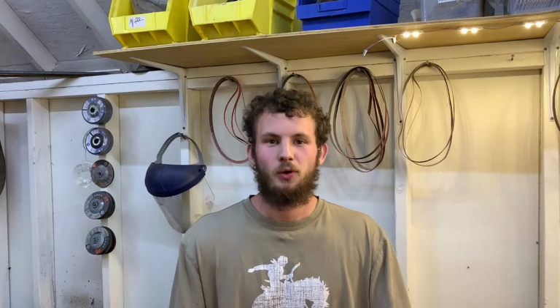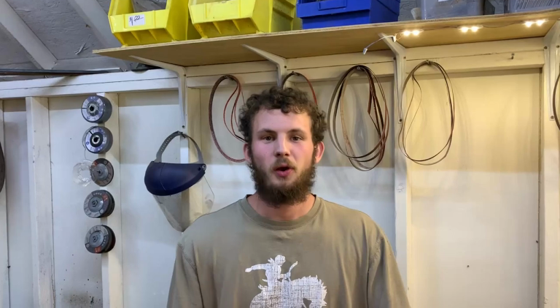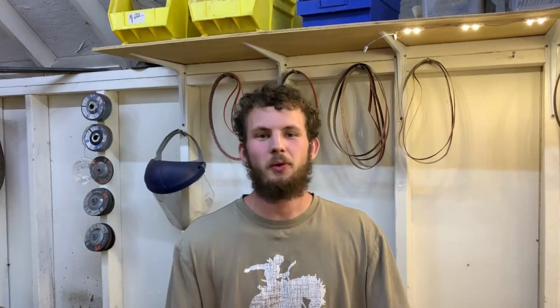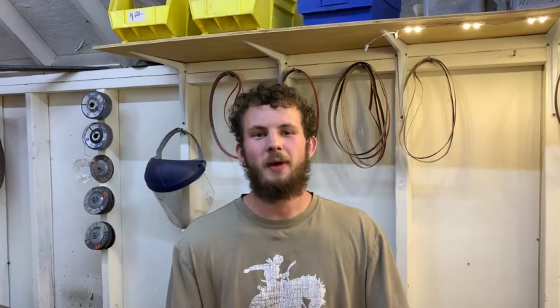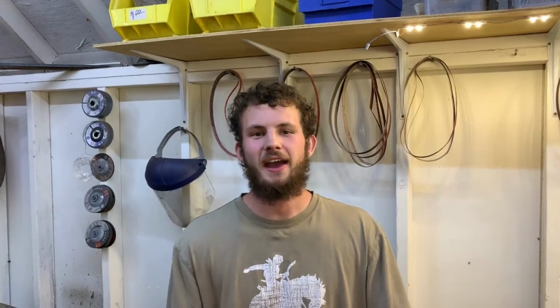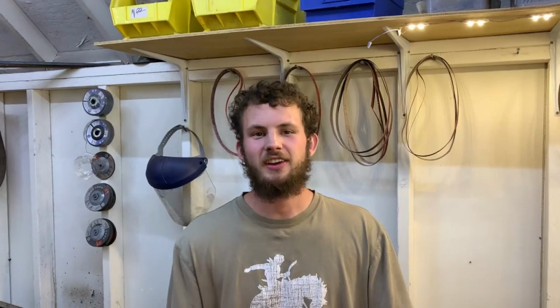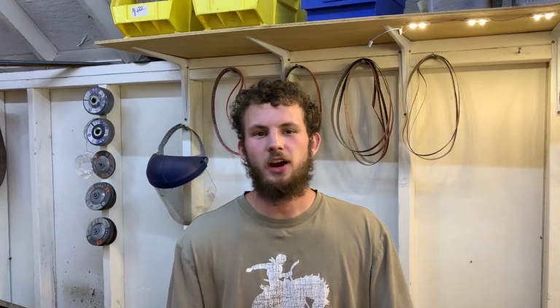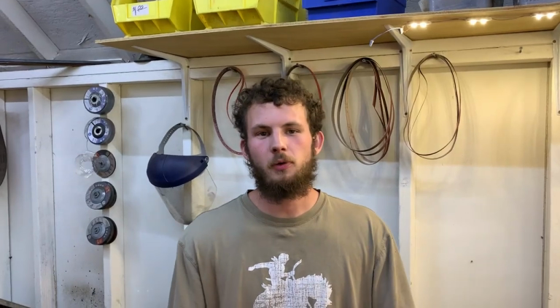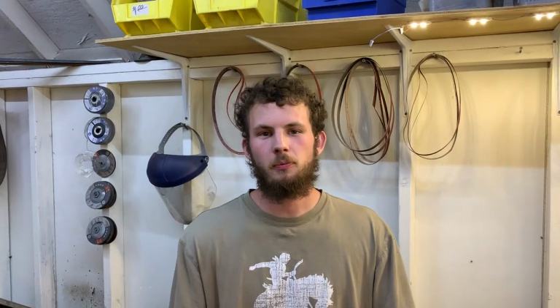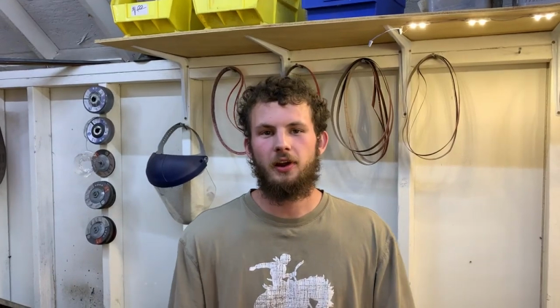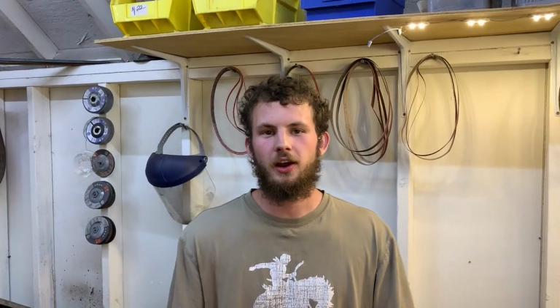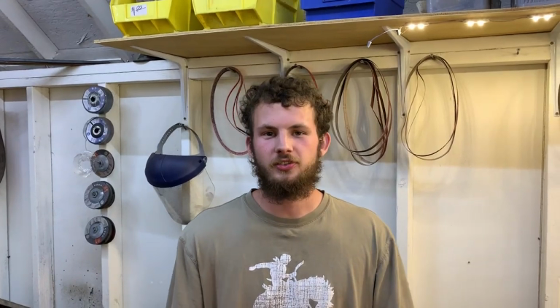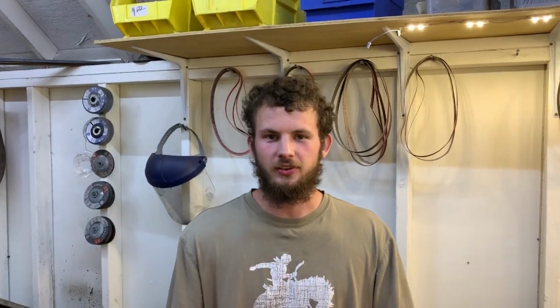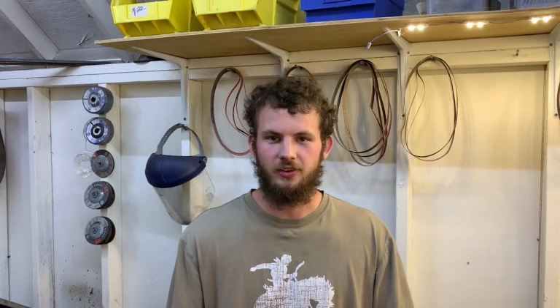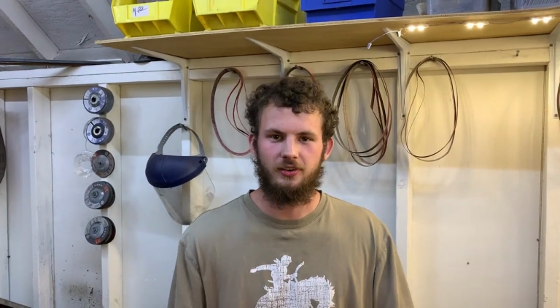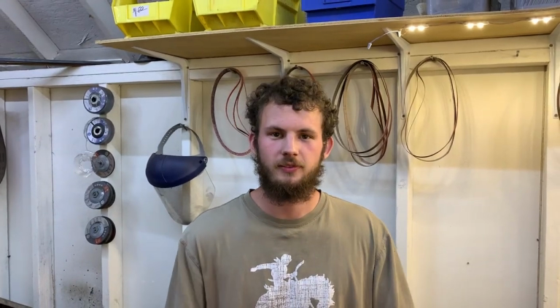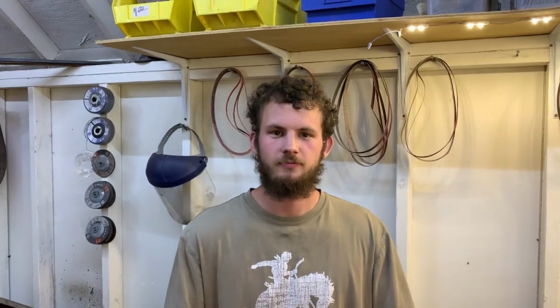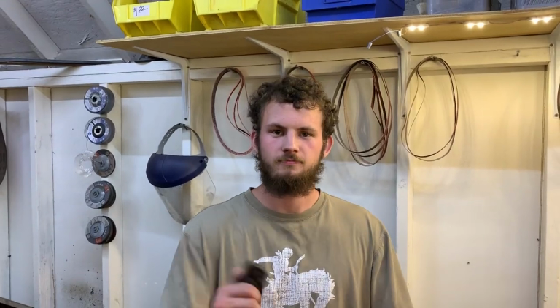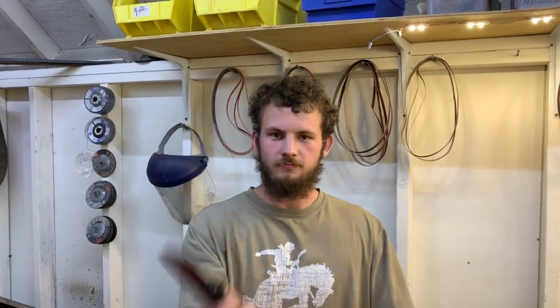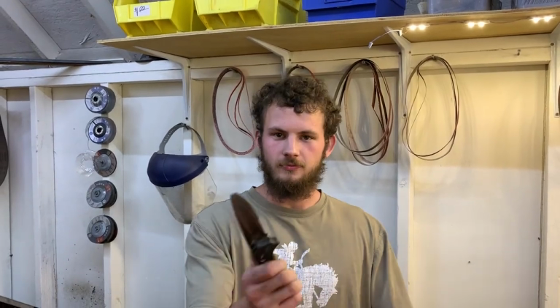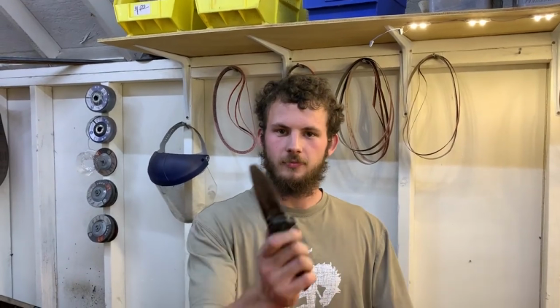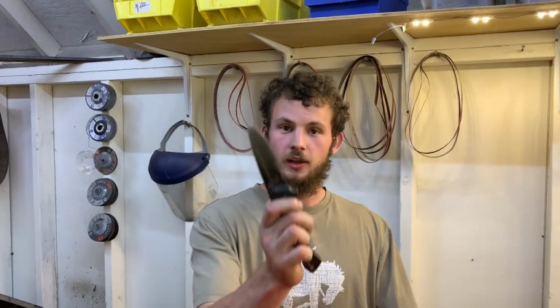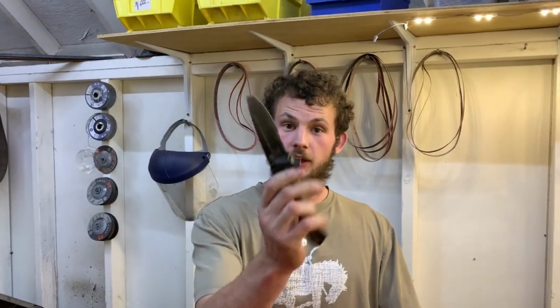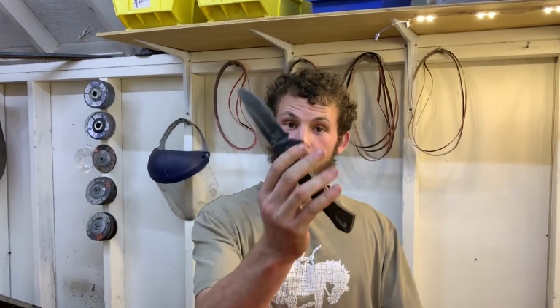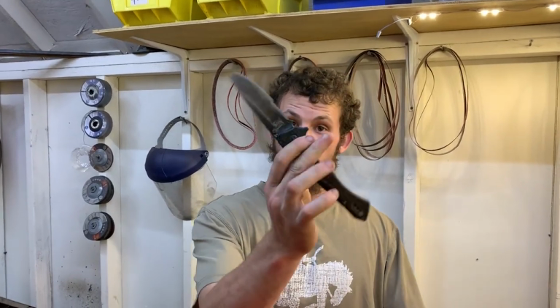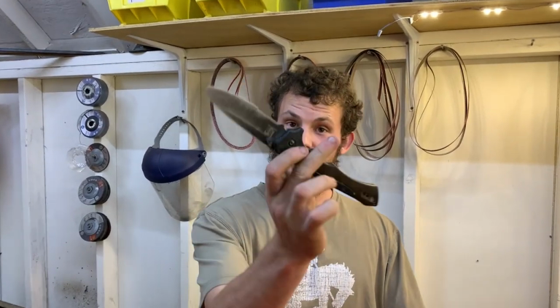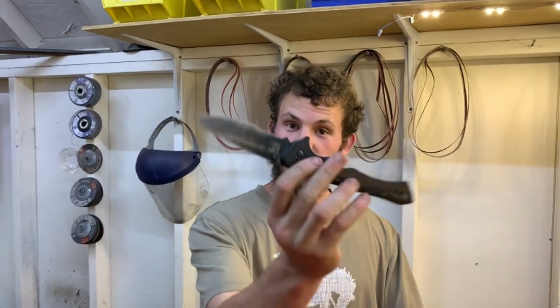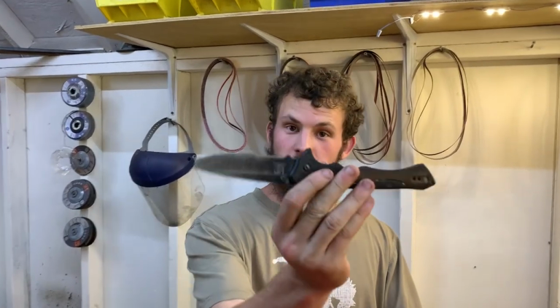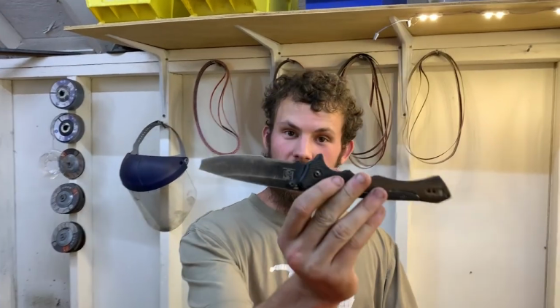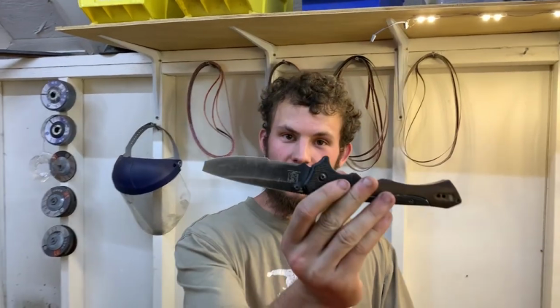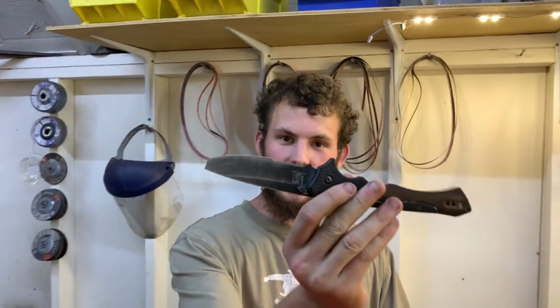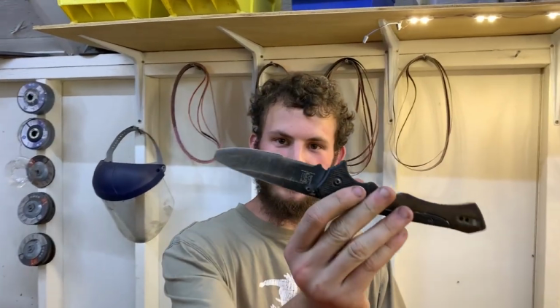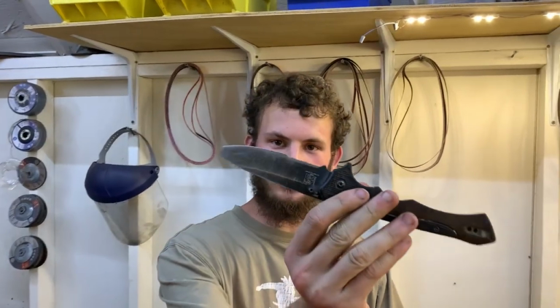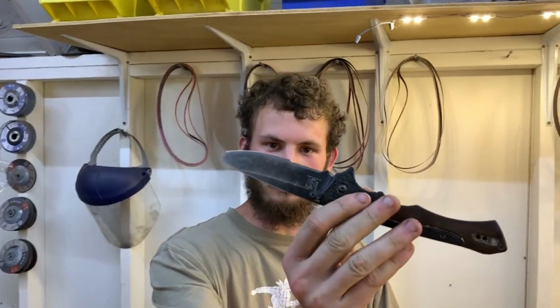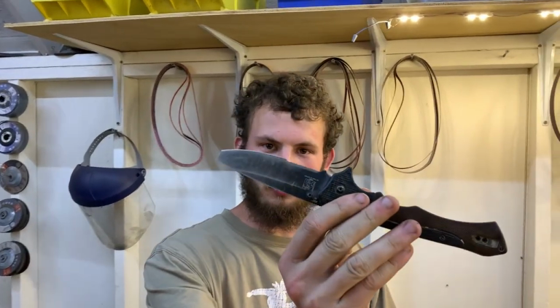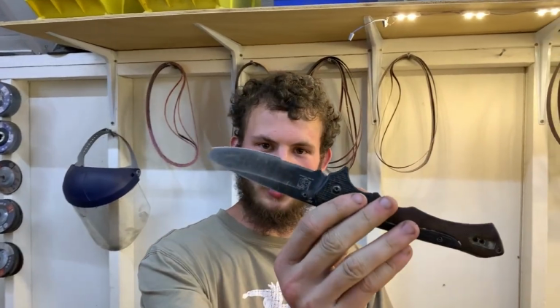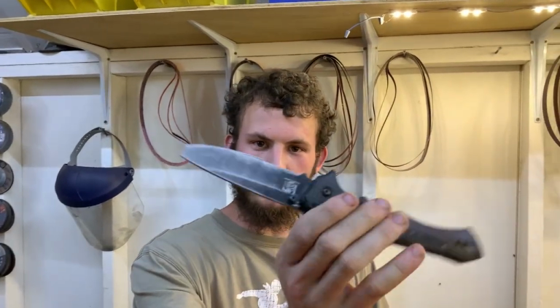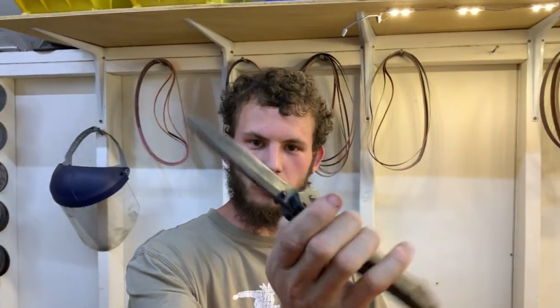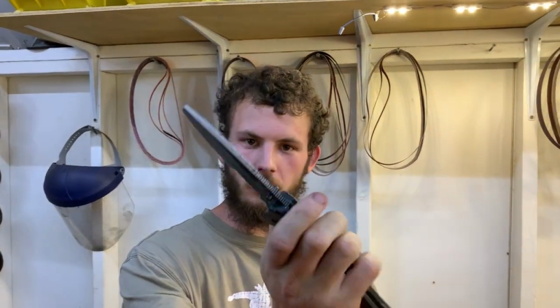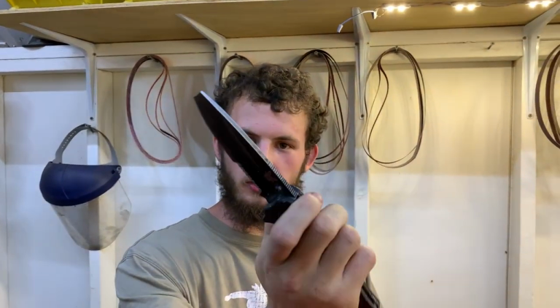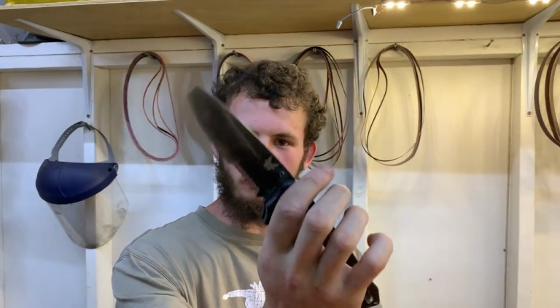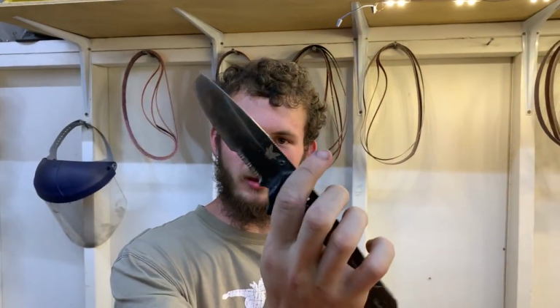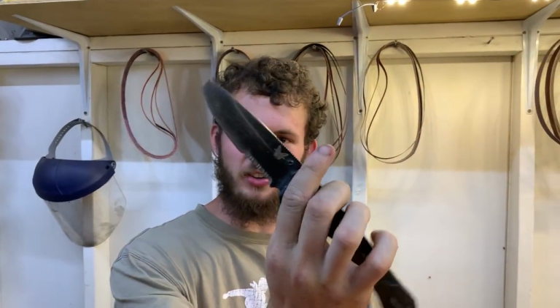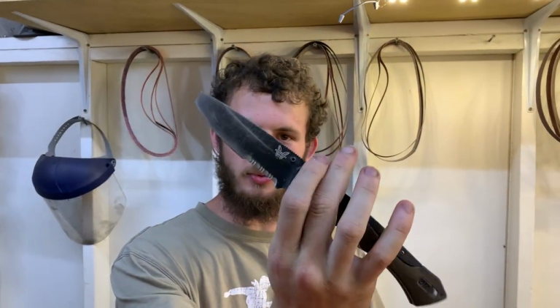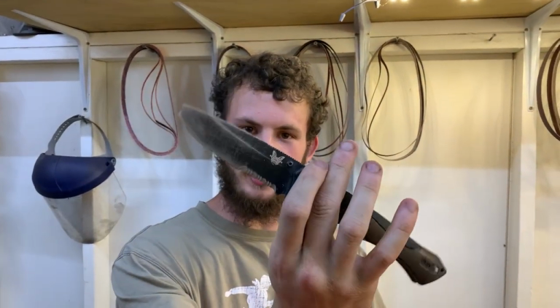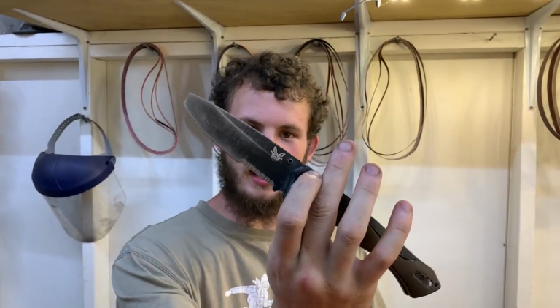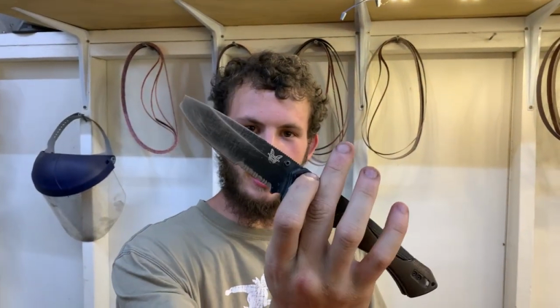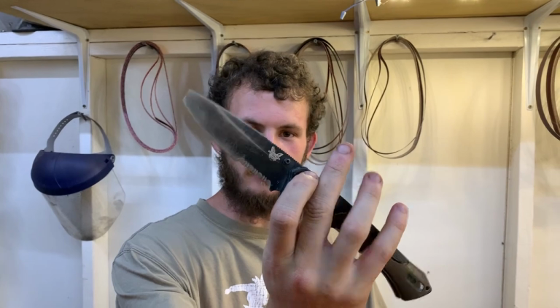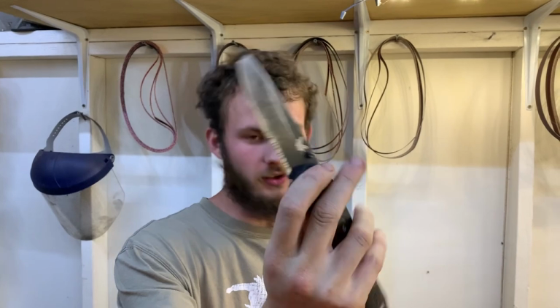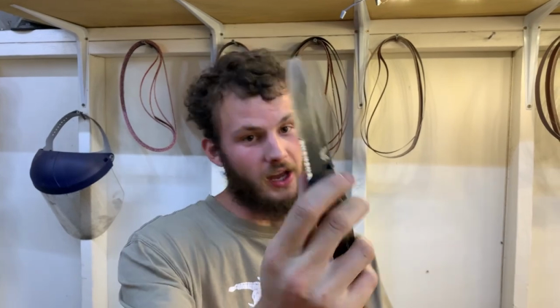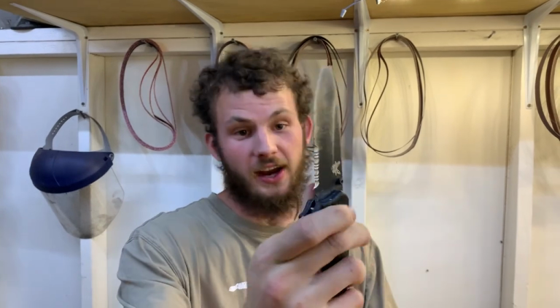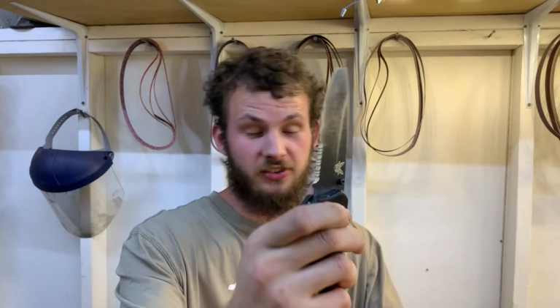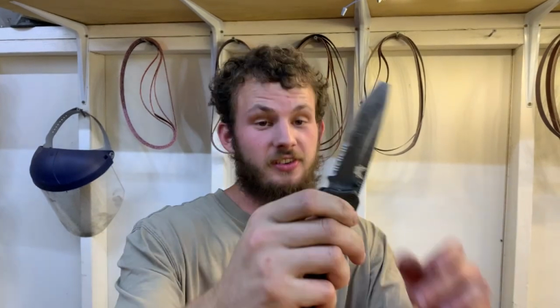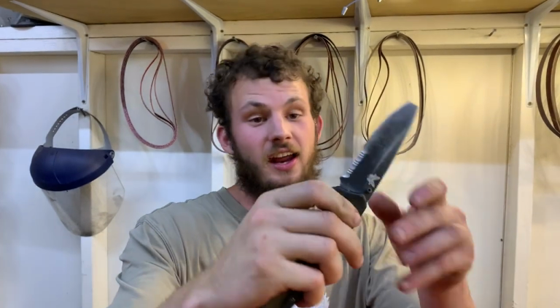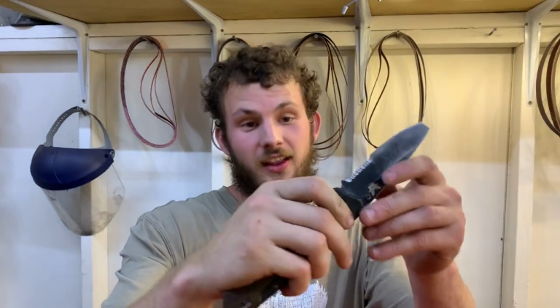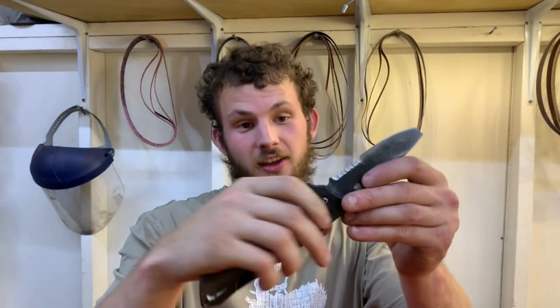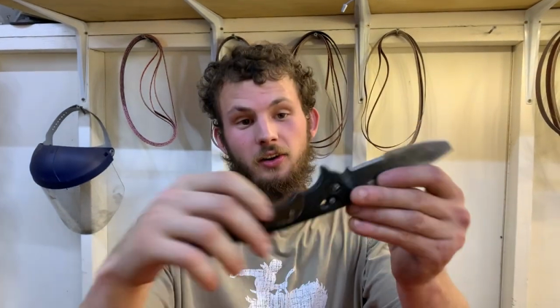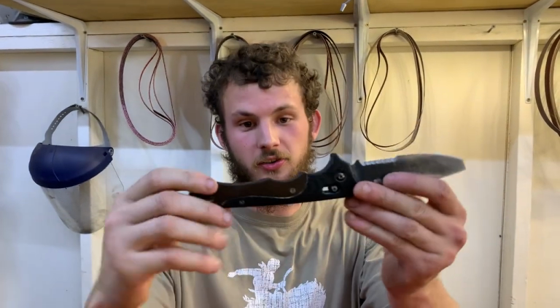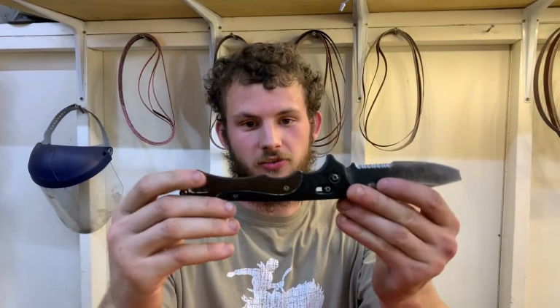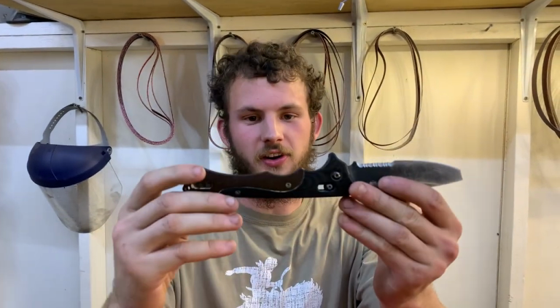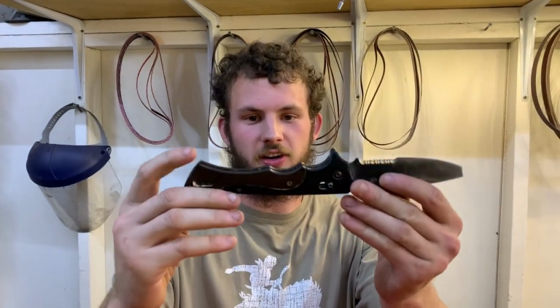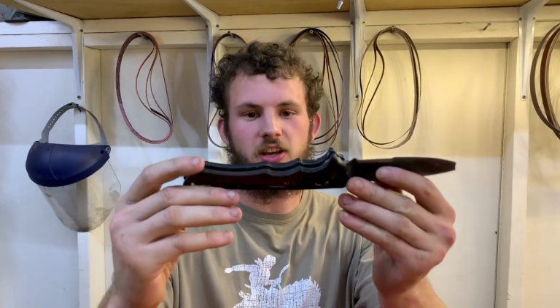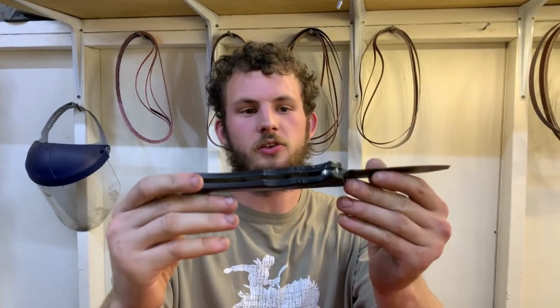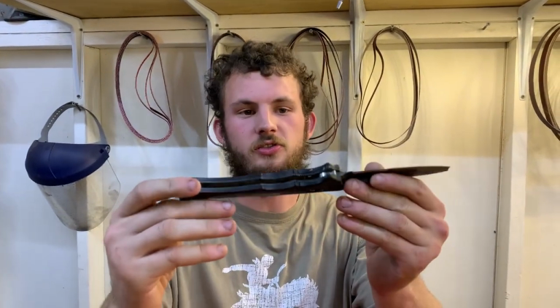Welcome back to Airborne Productions. This is my dad's pretty cool little bench paint knife. Well actually it's not little, it's freaking huge.